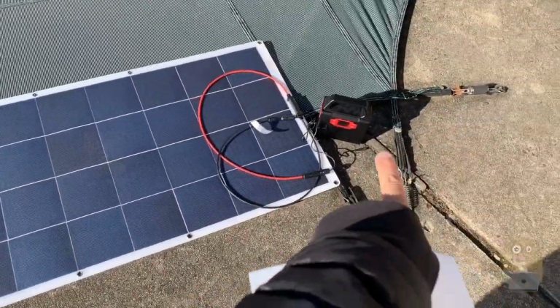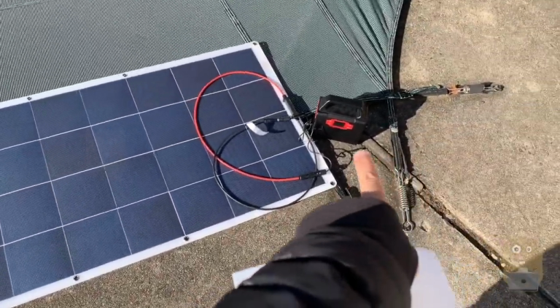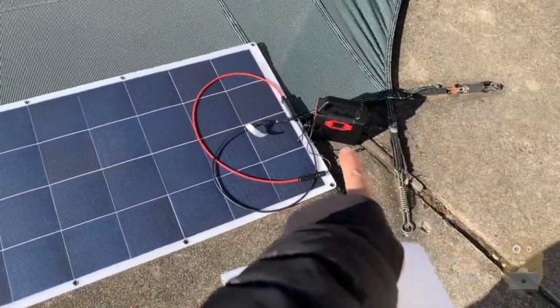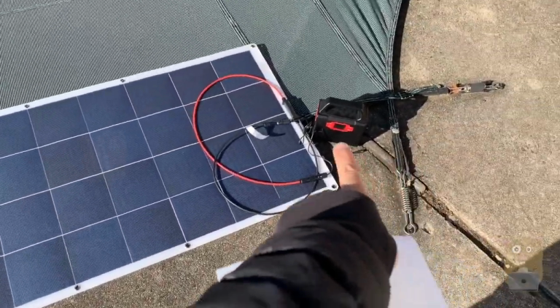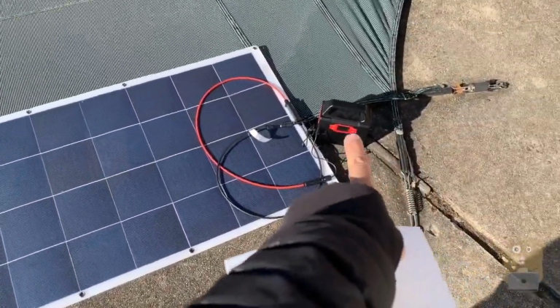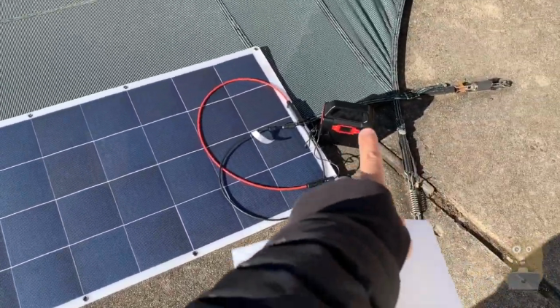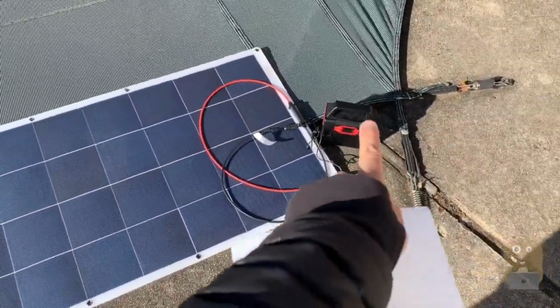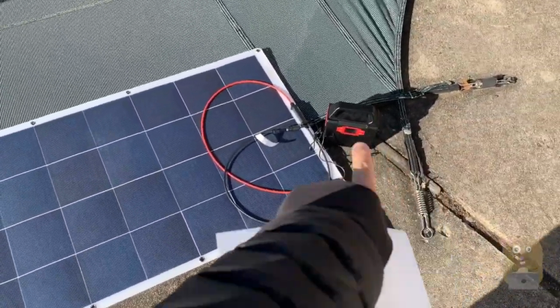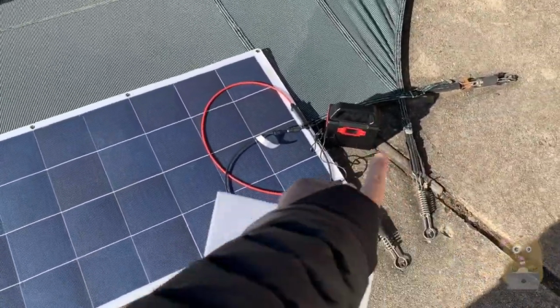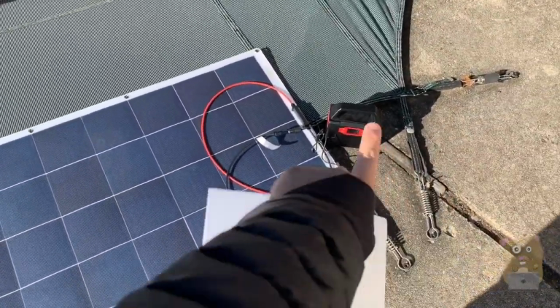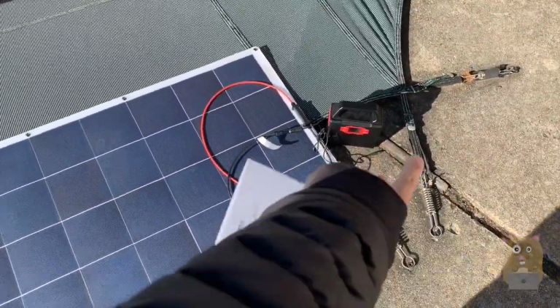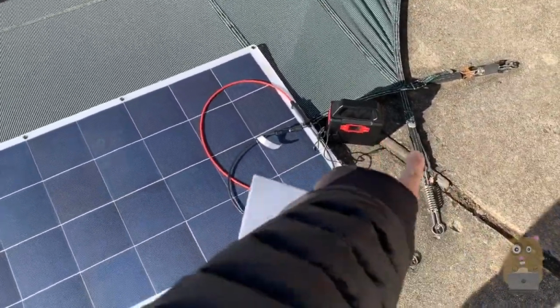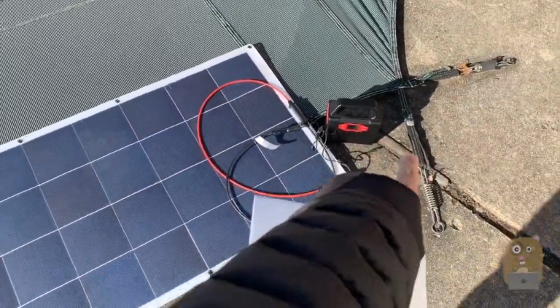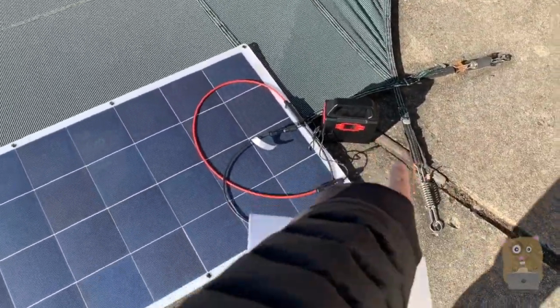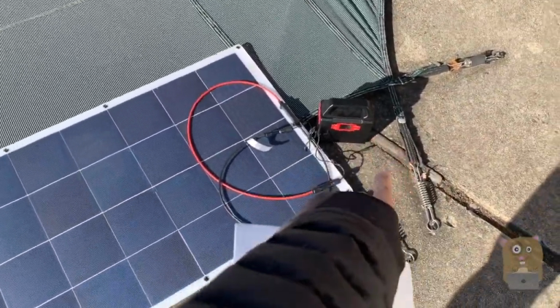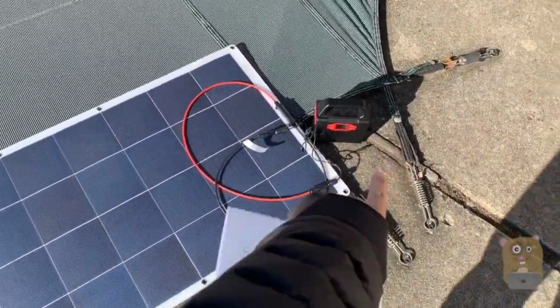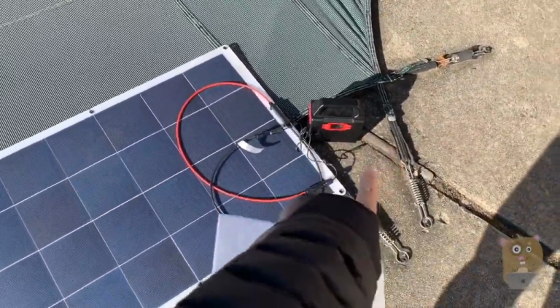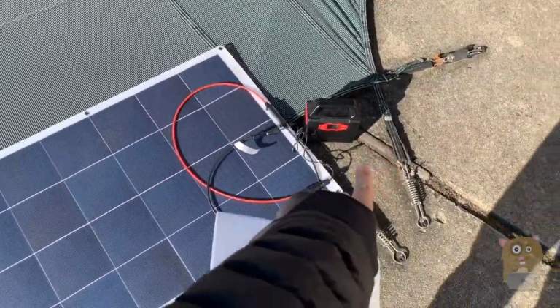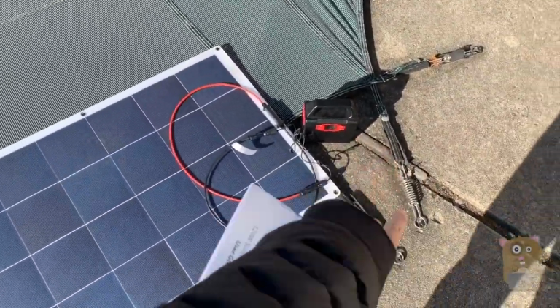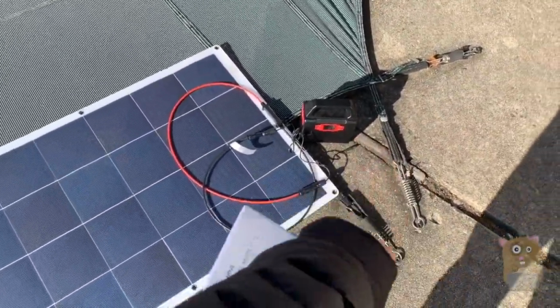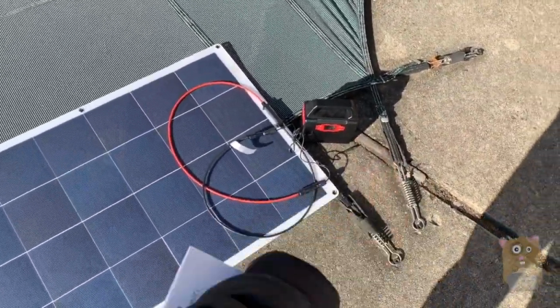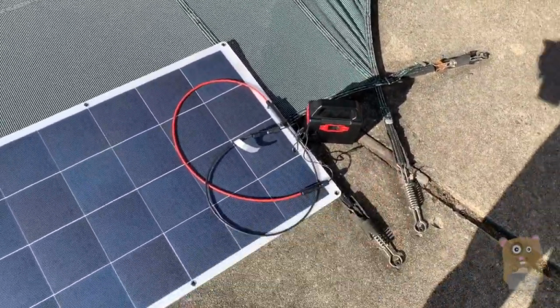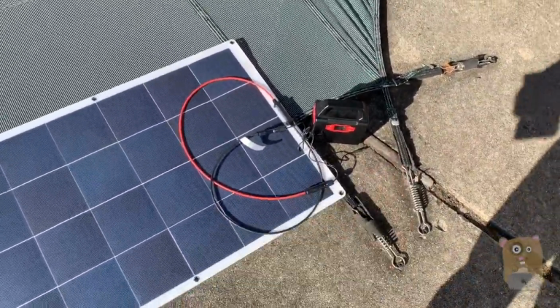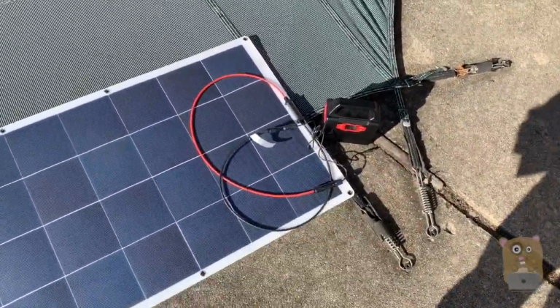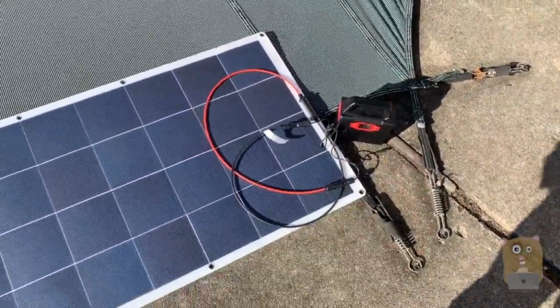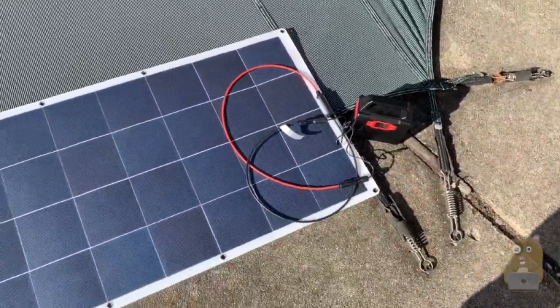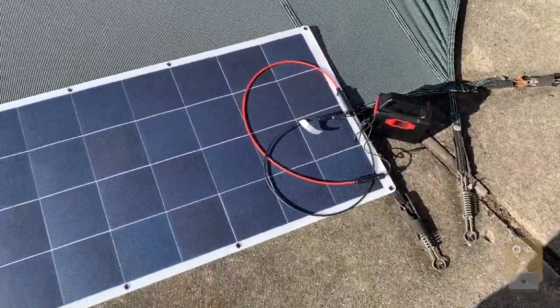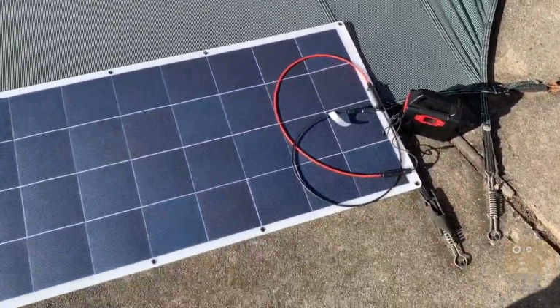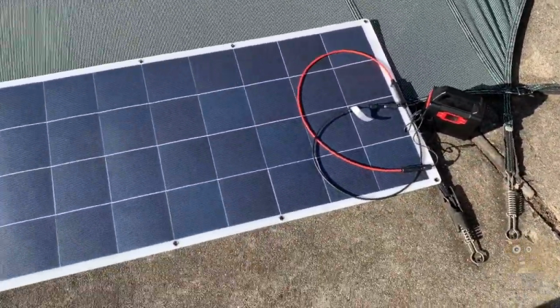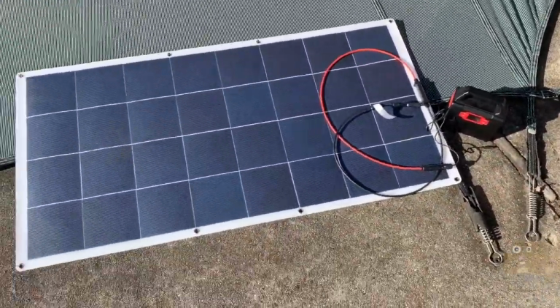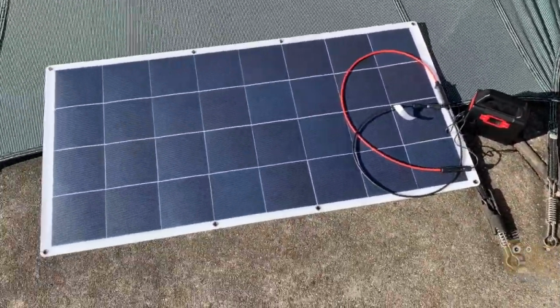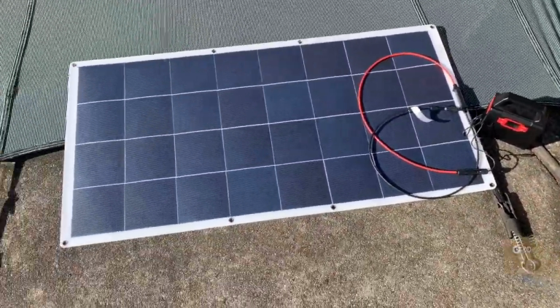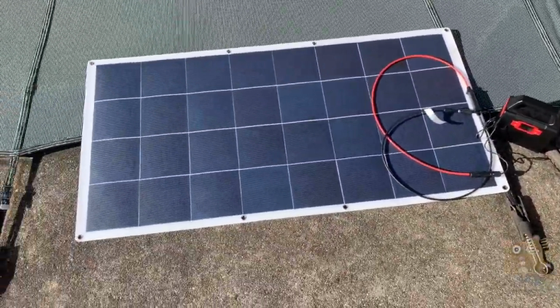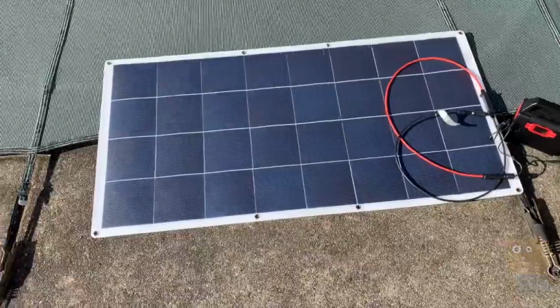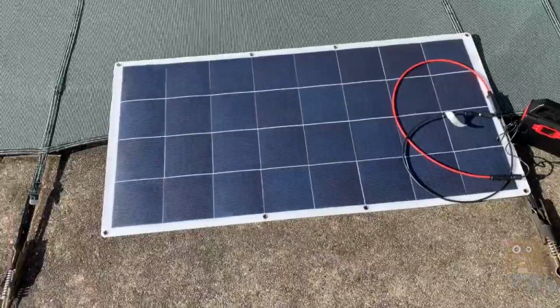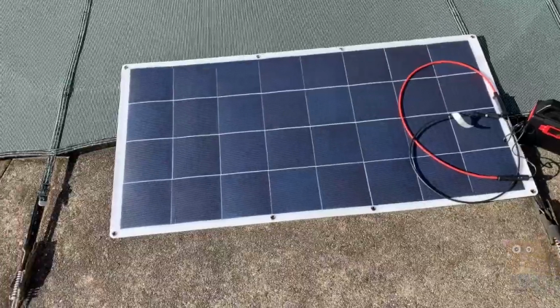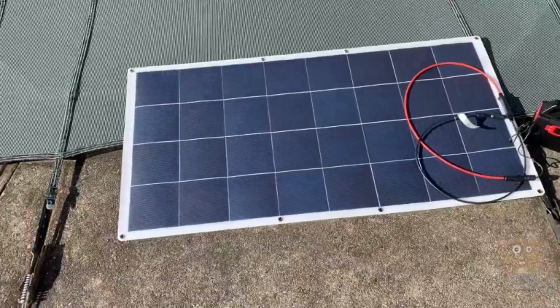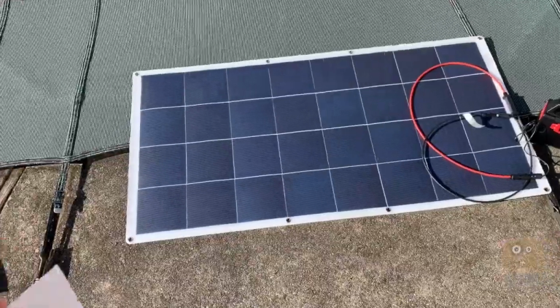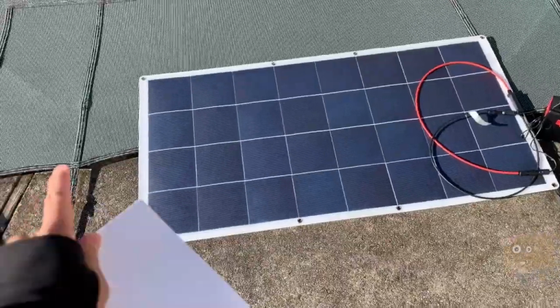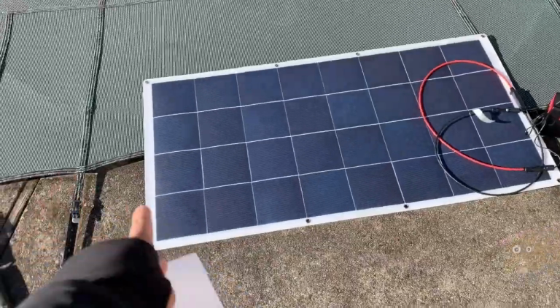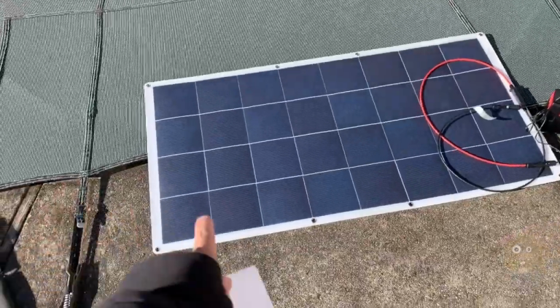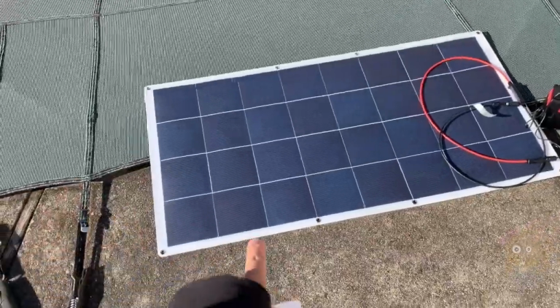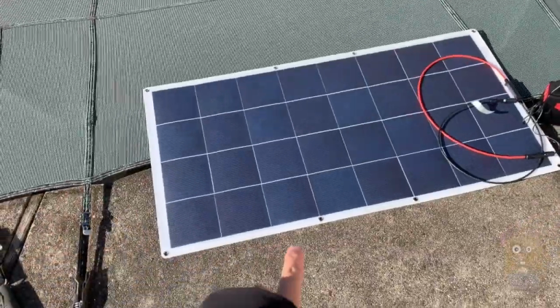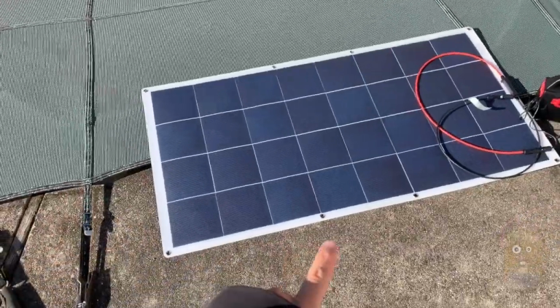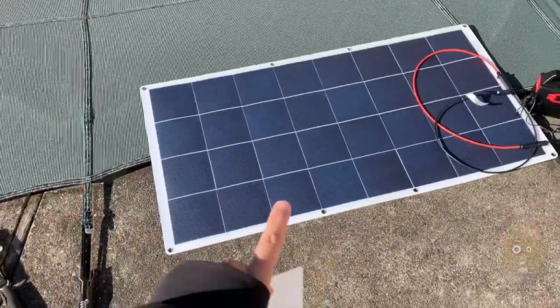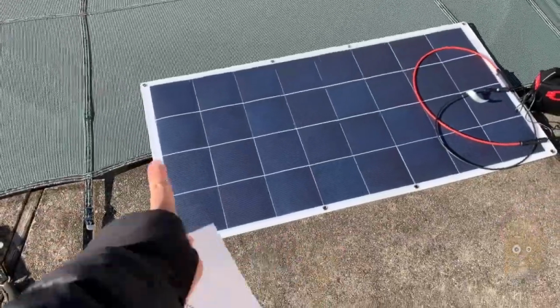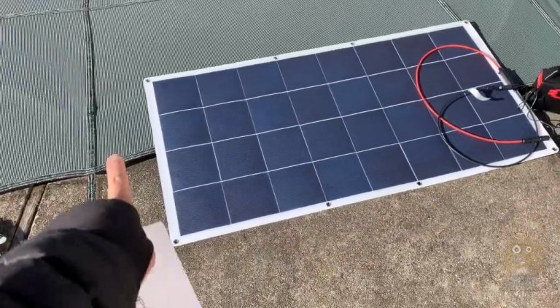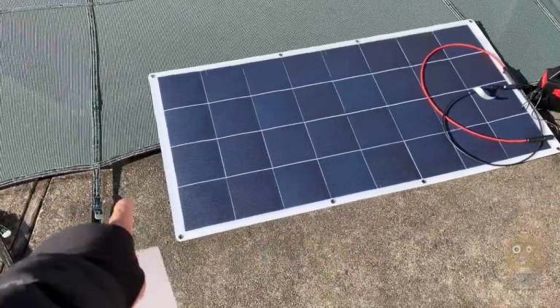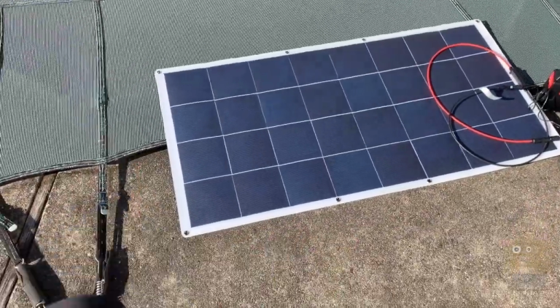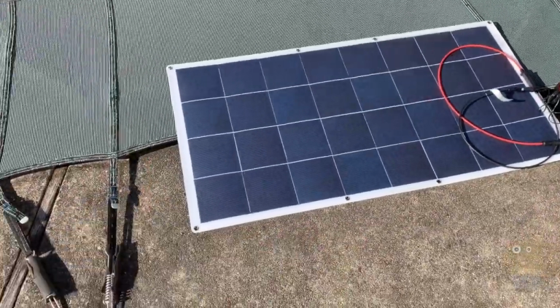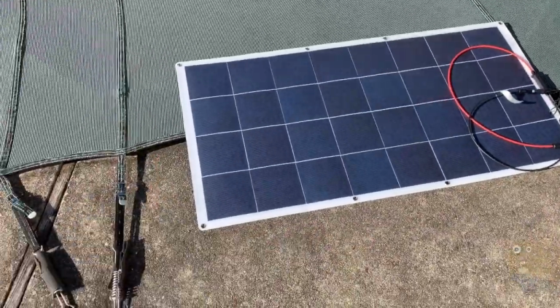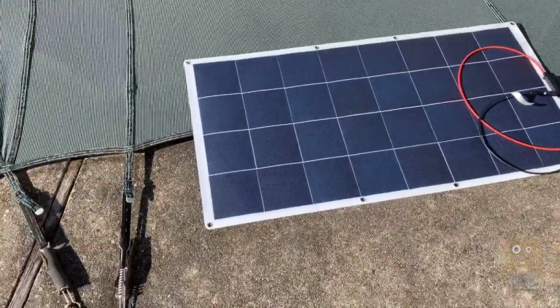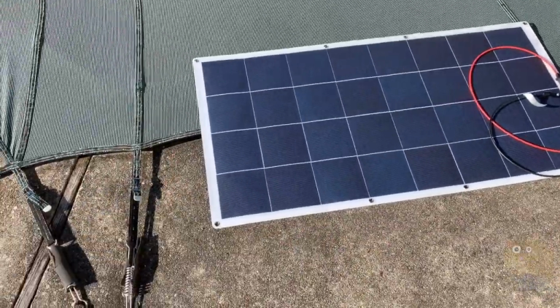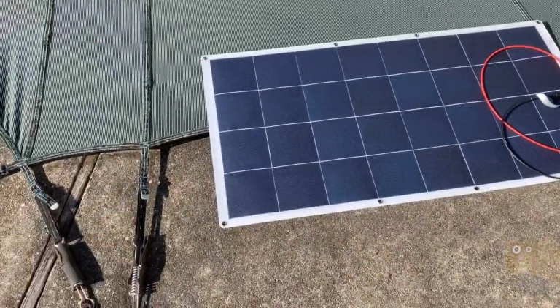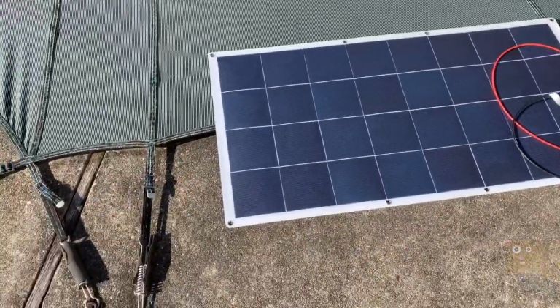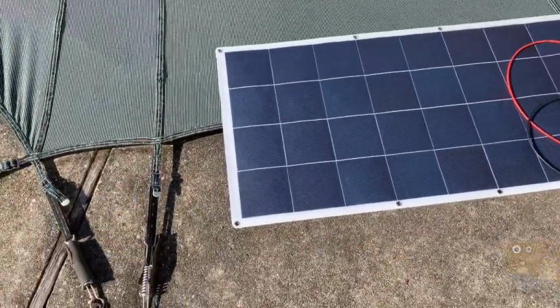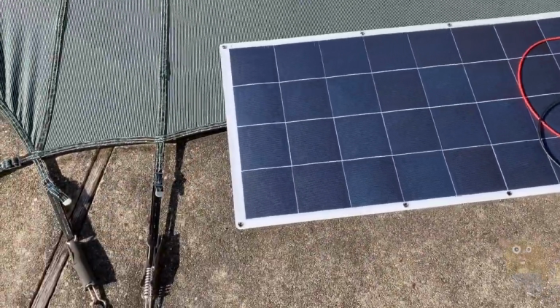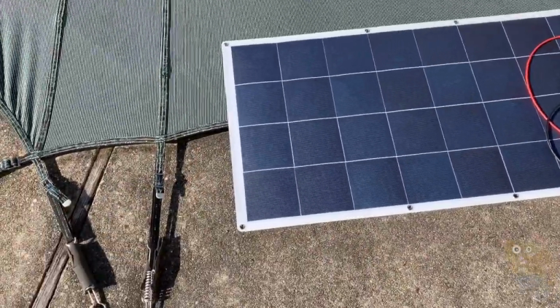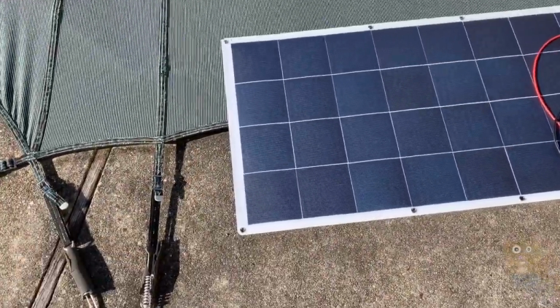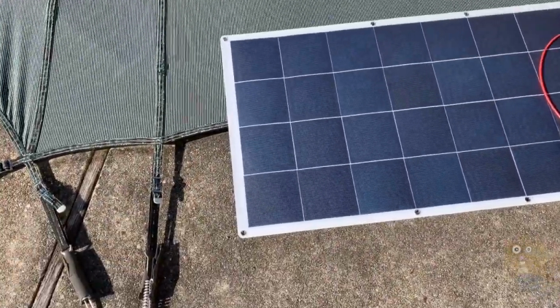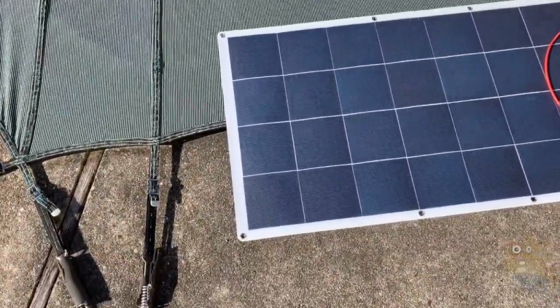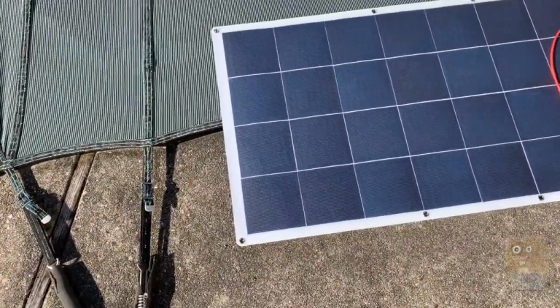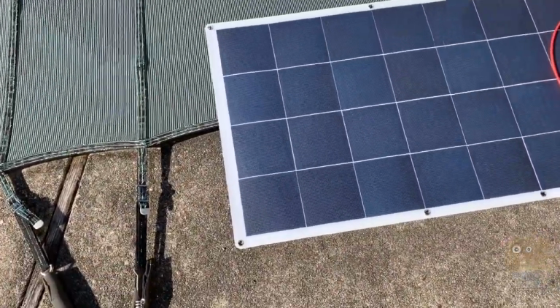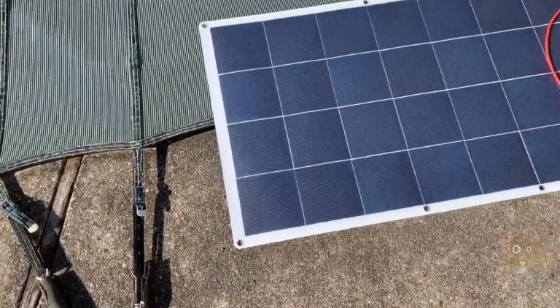Over here, this is mine — my portable generator. I'm just using it to demonstrate their solar panel.